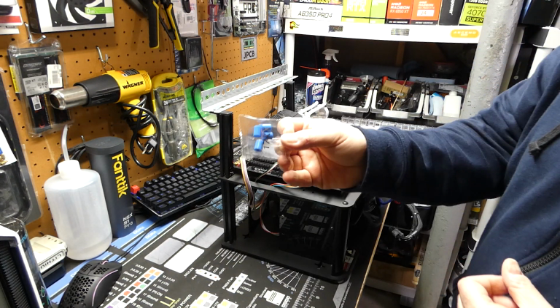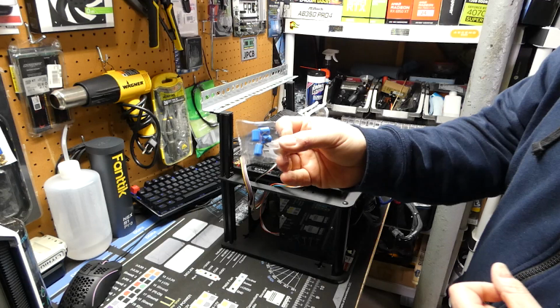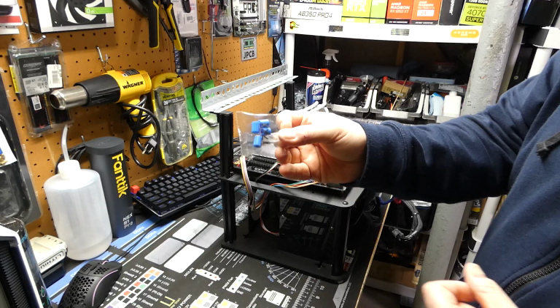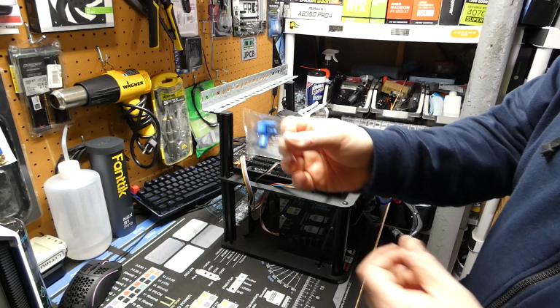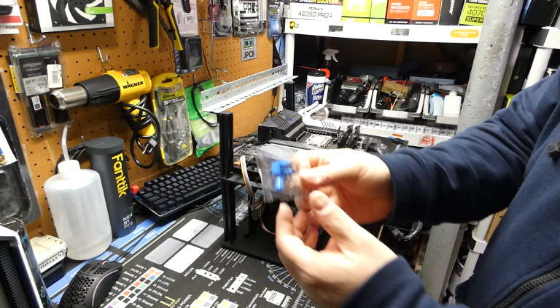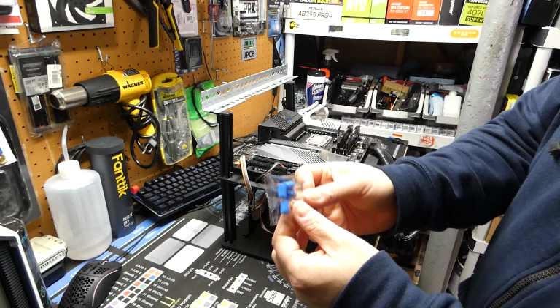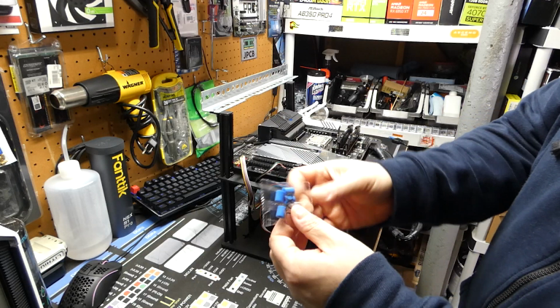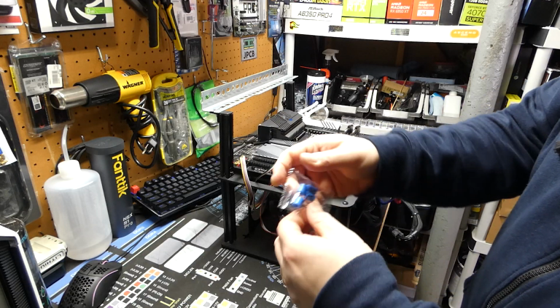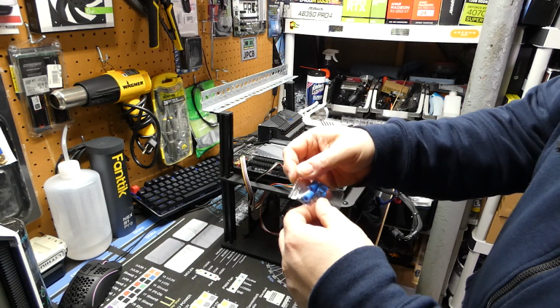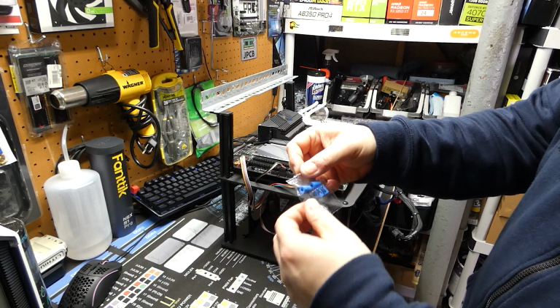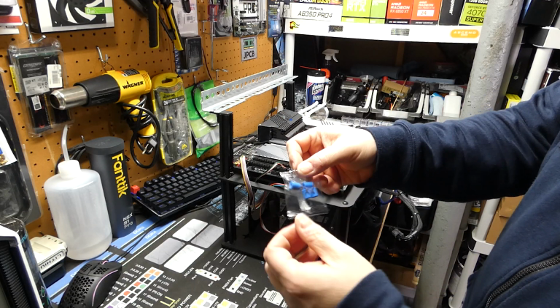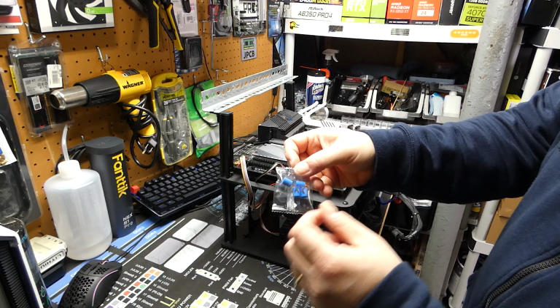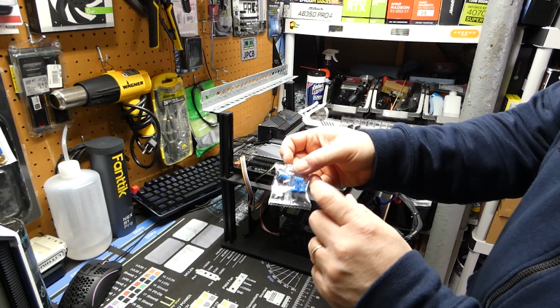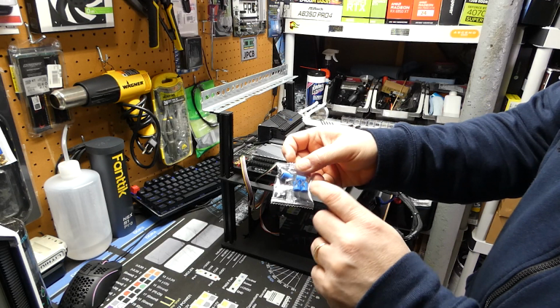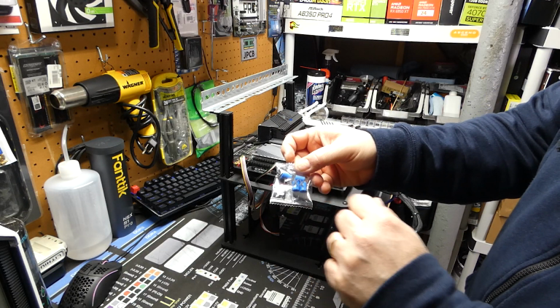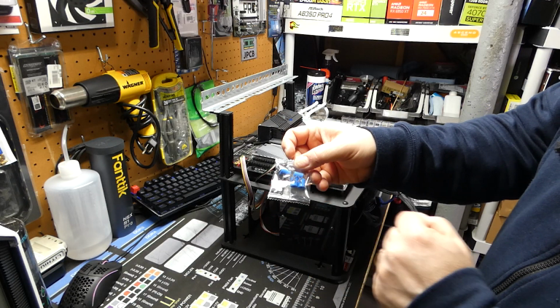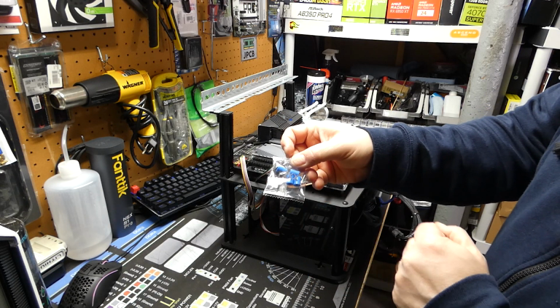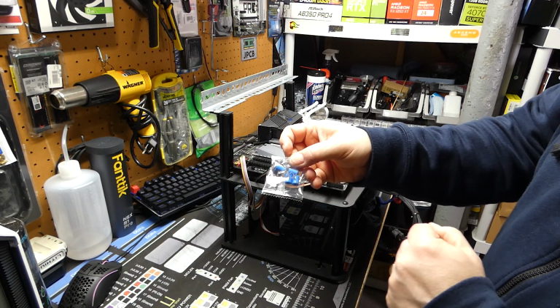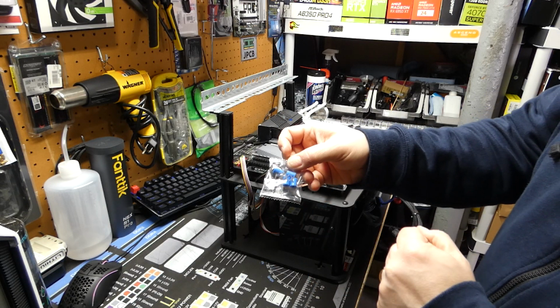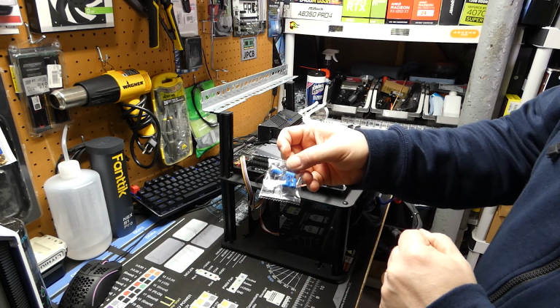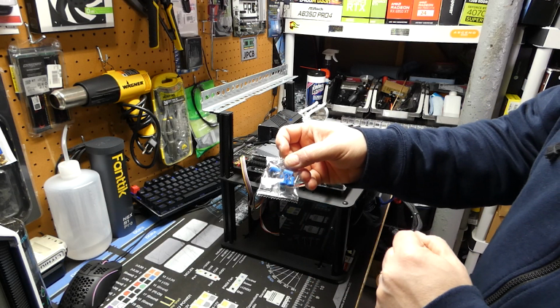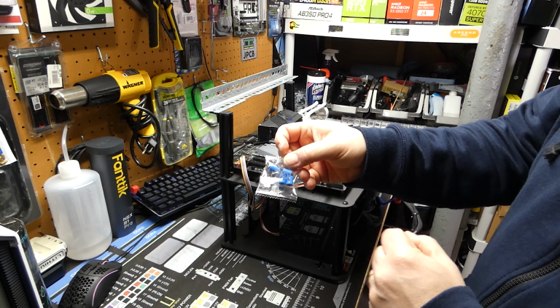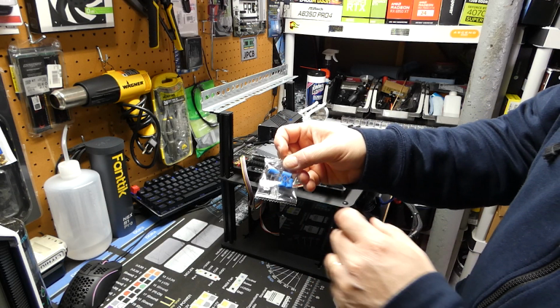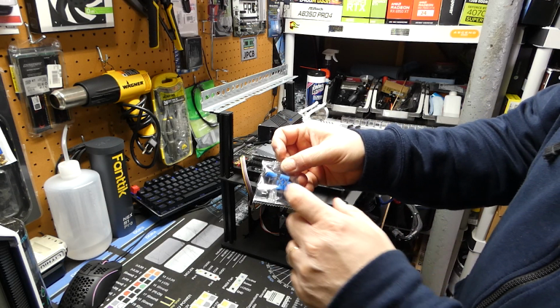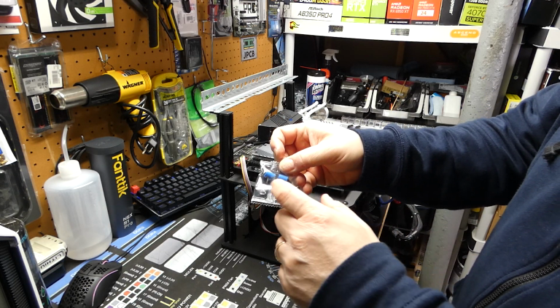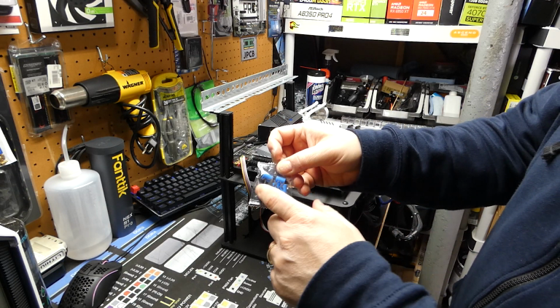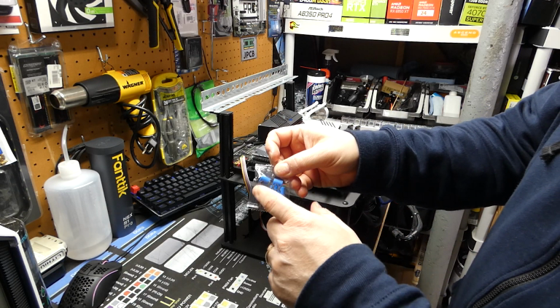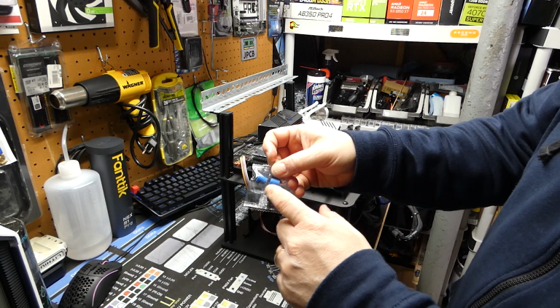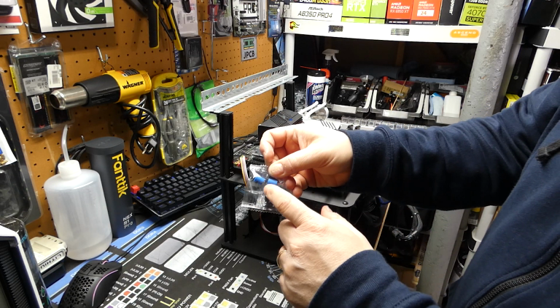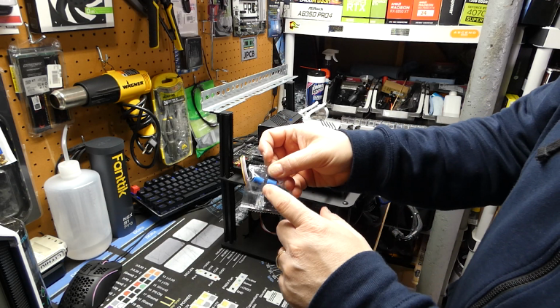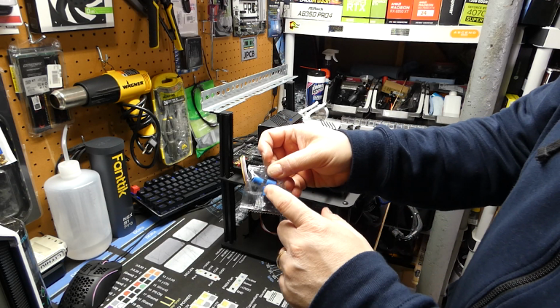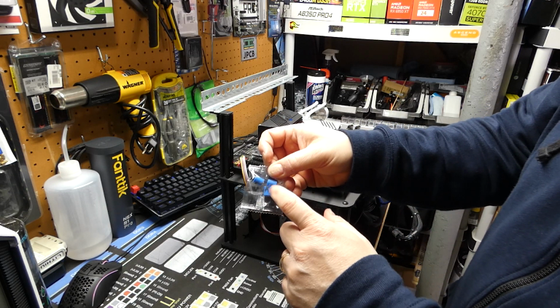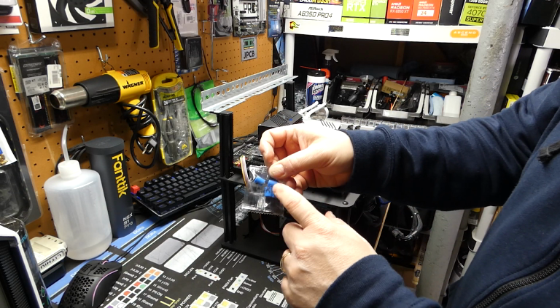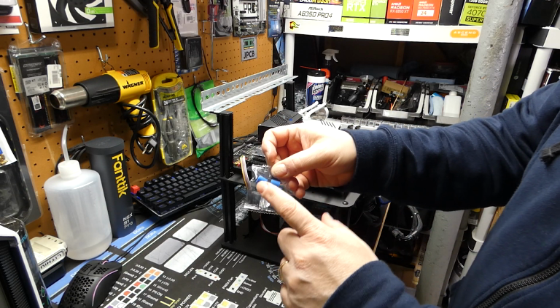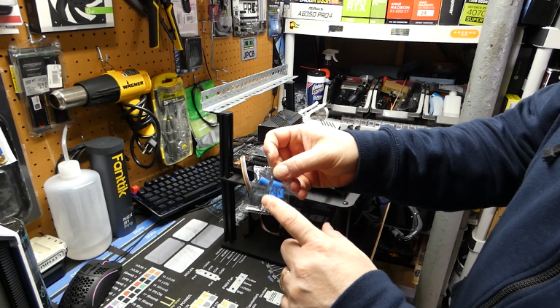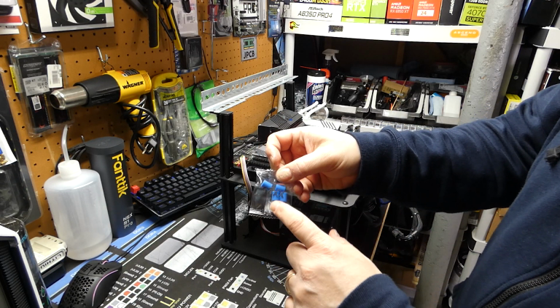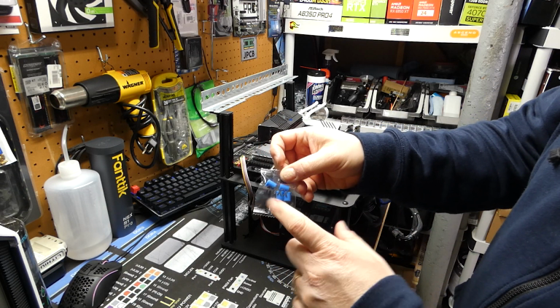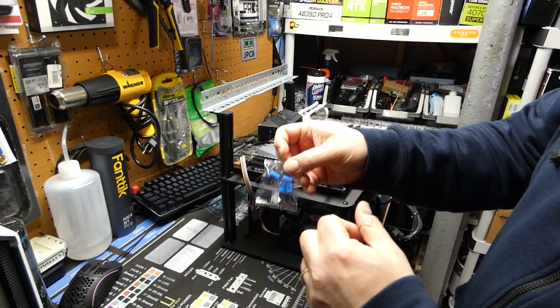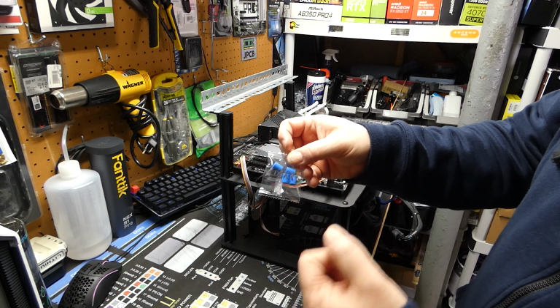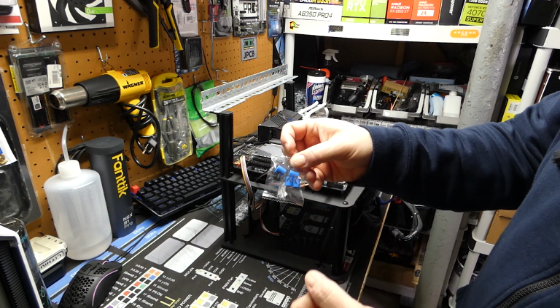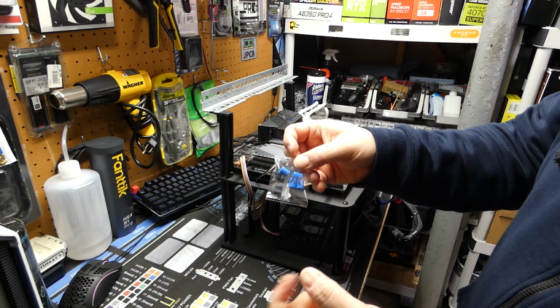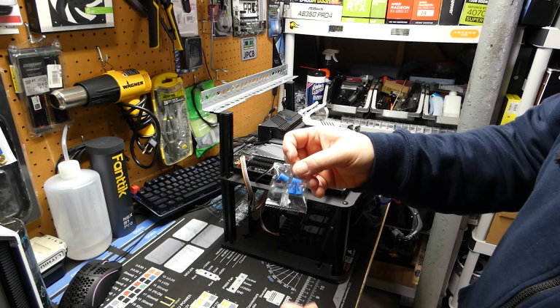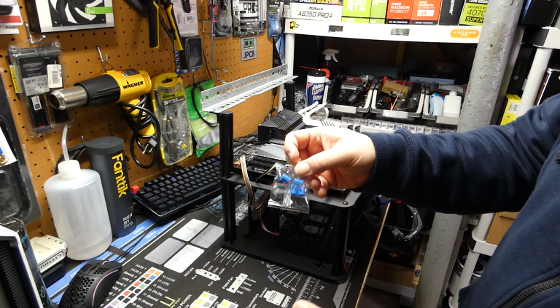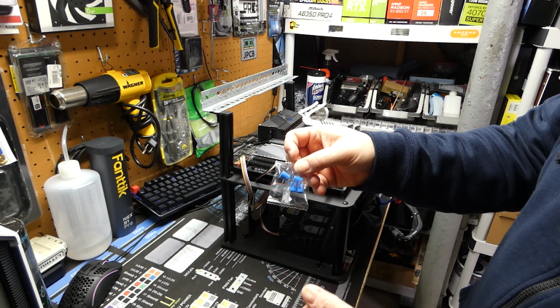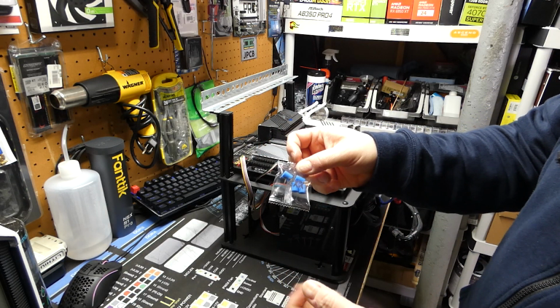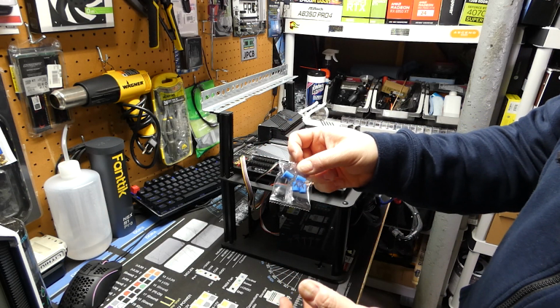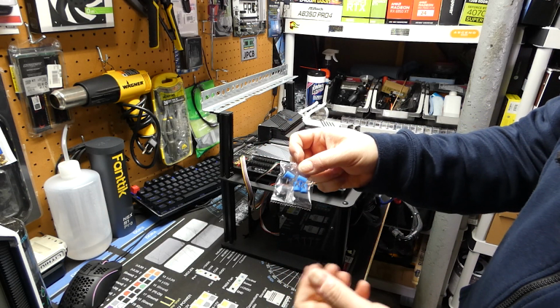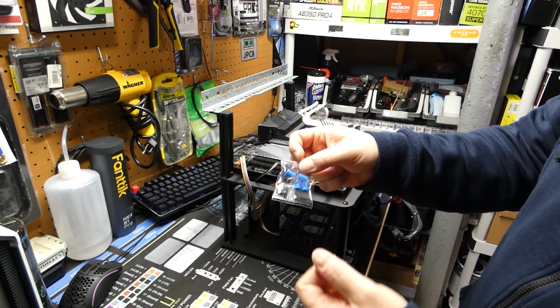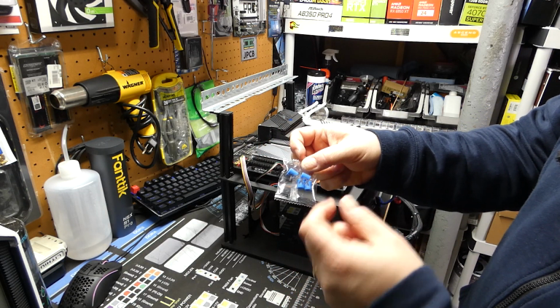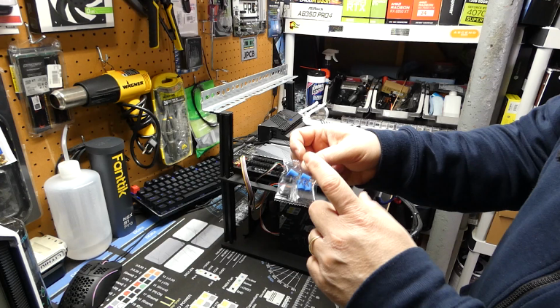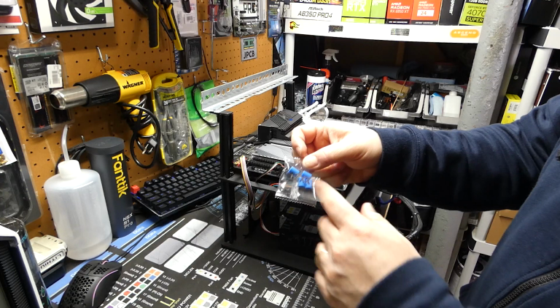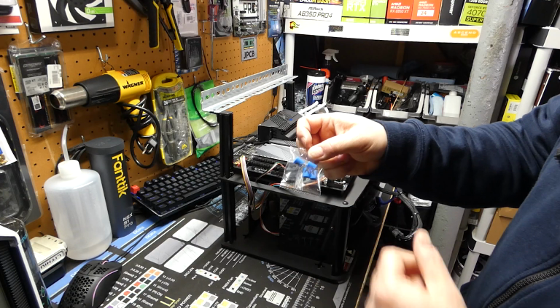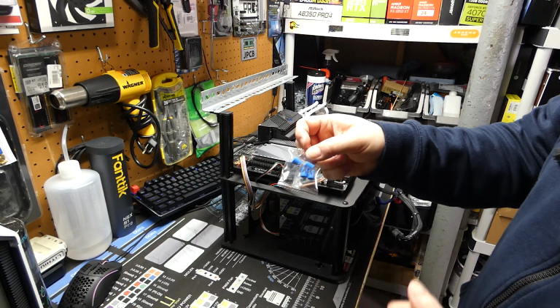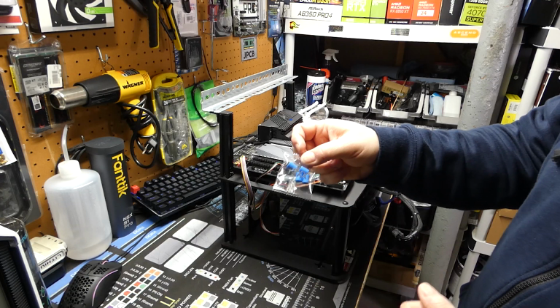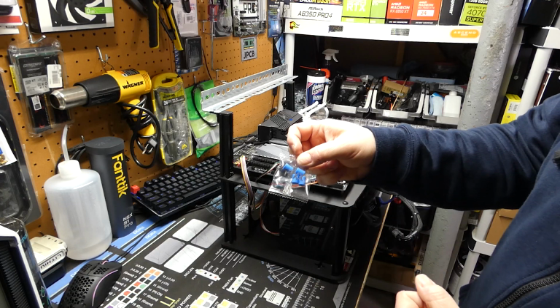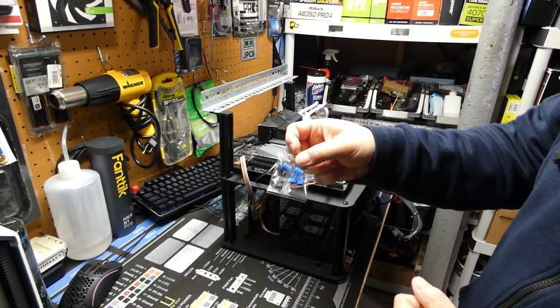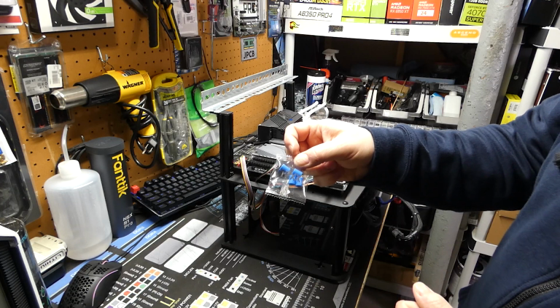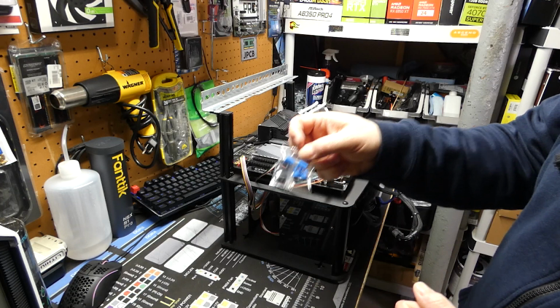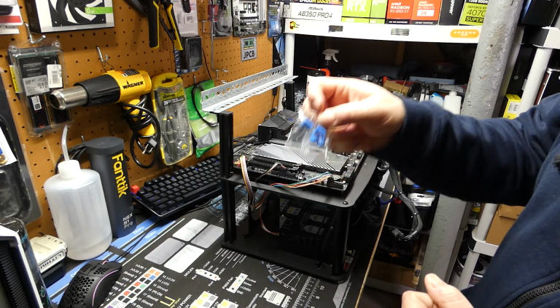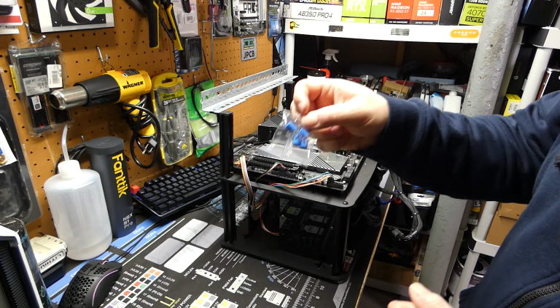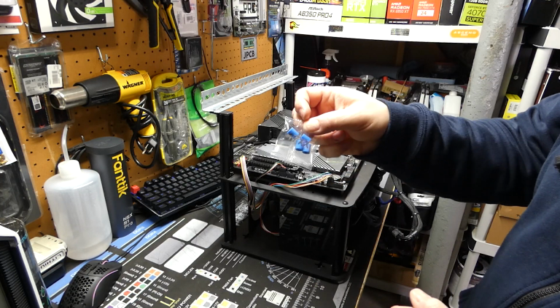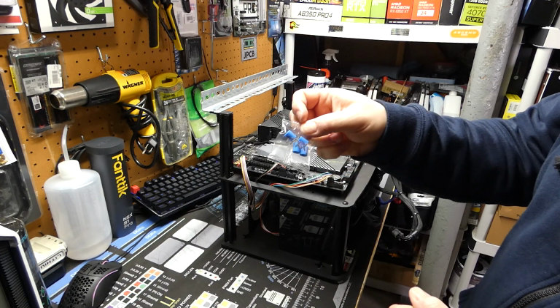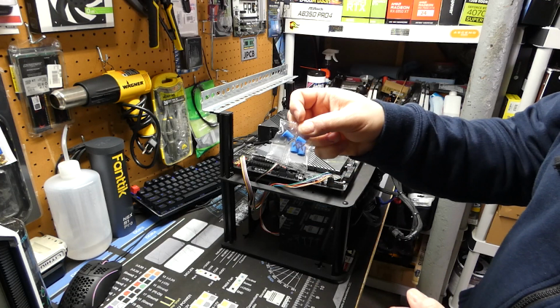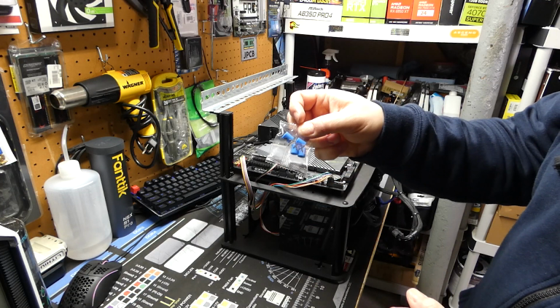The bags are pretty well marked — where parts are specific for 1700 it says 17xx, or 15xx for the older socket — so it's pretty decent.